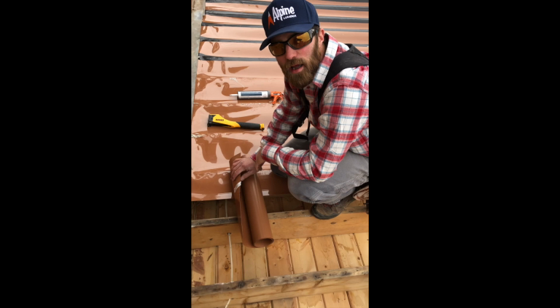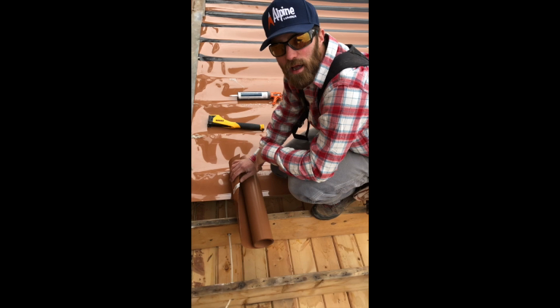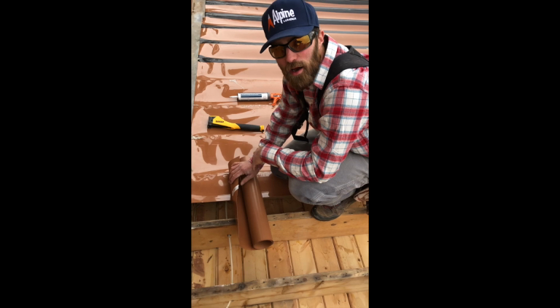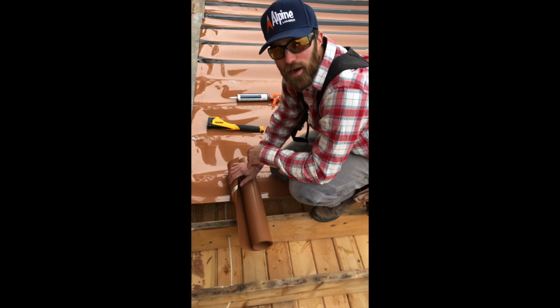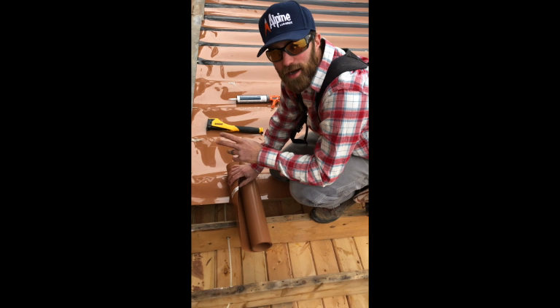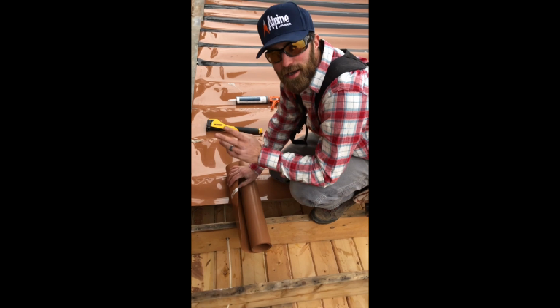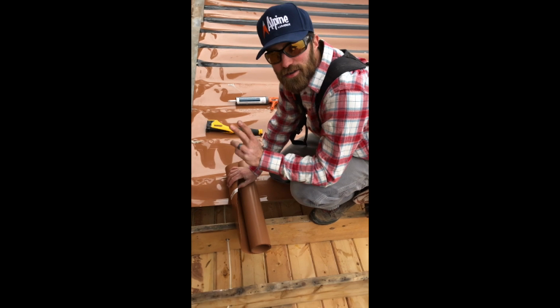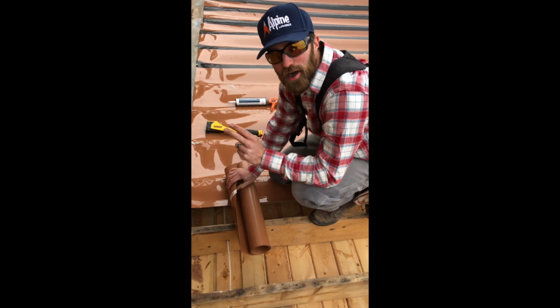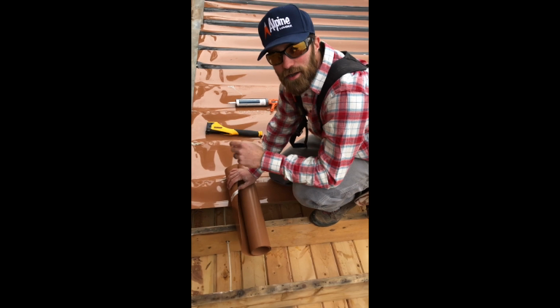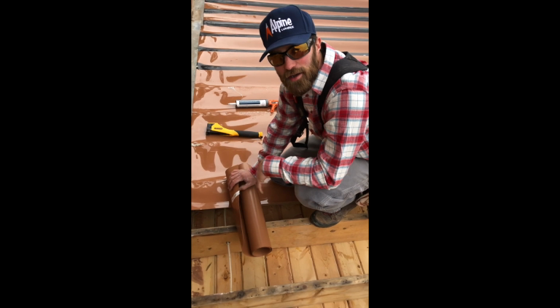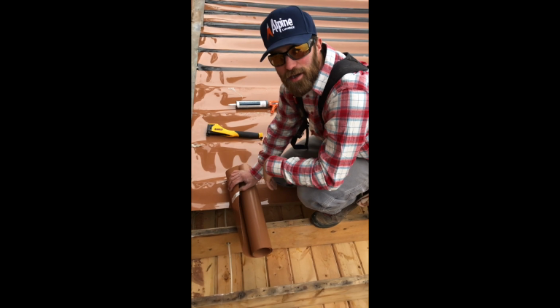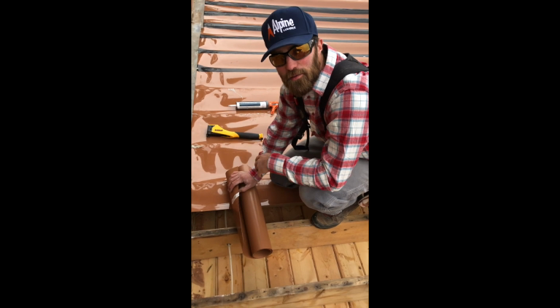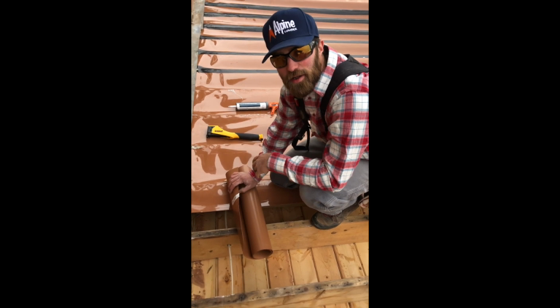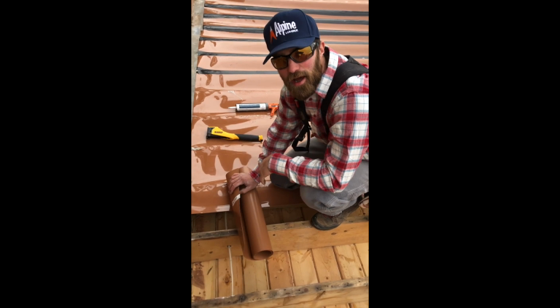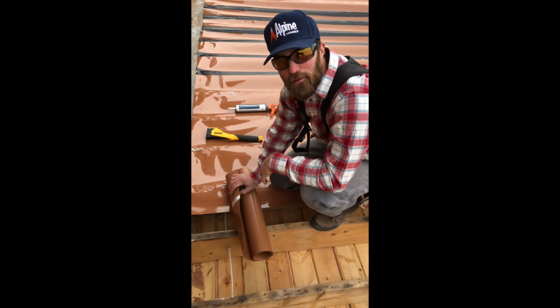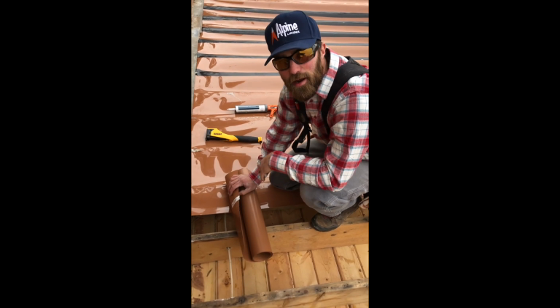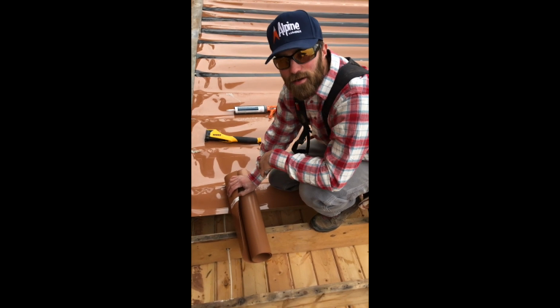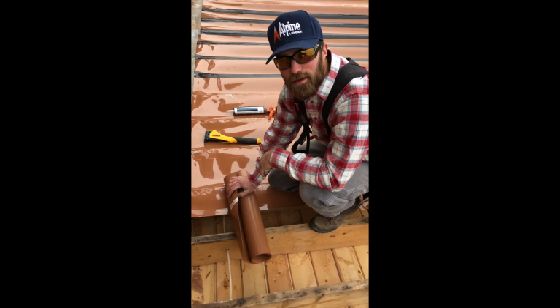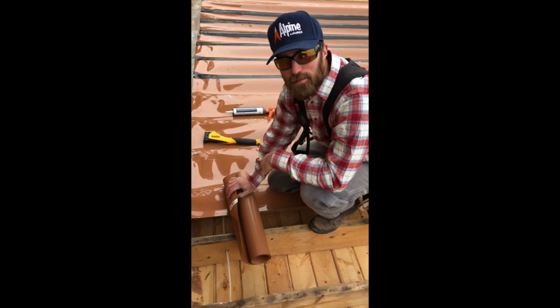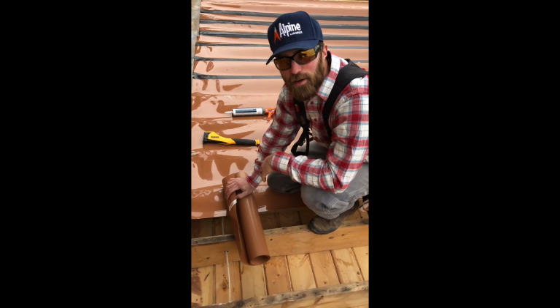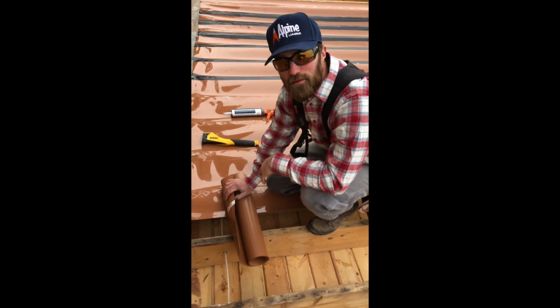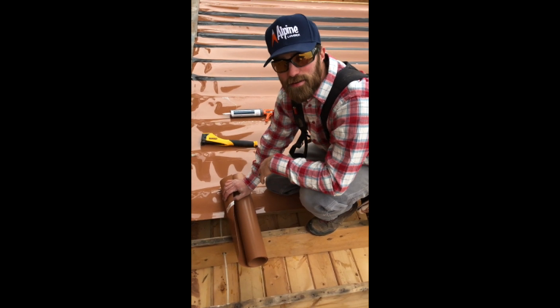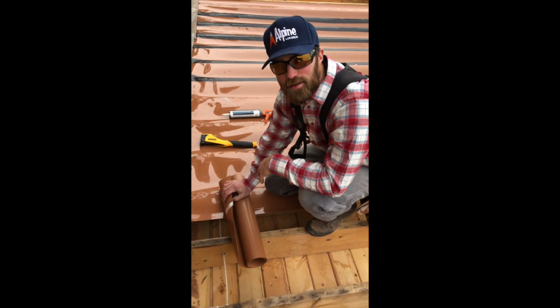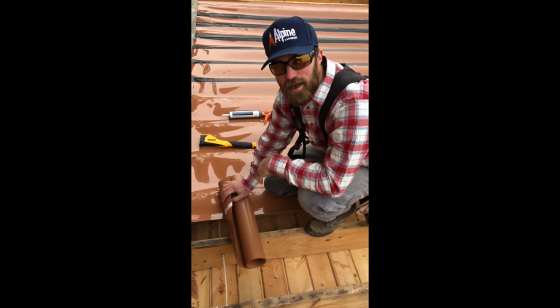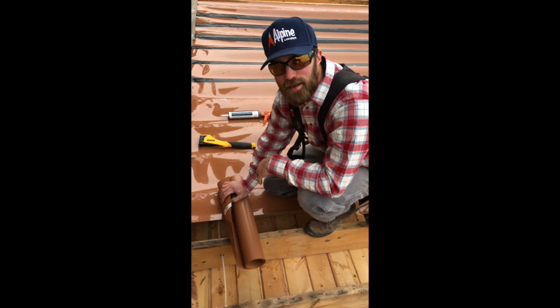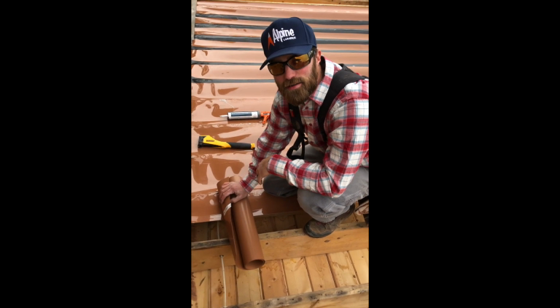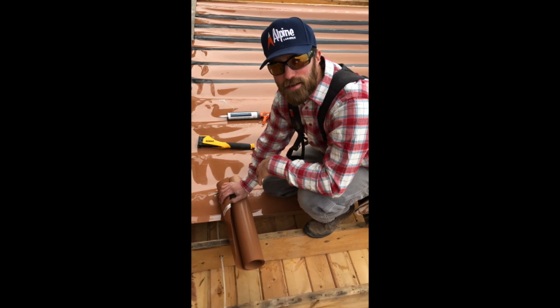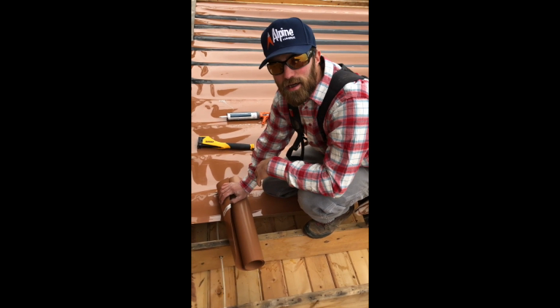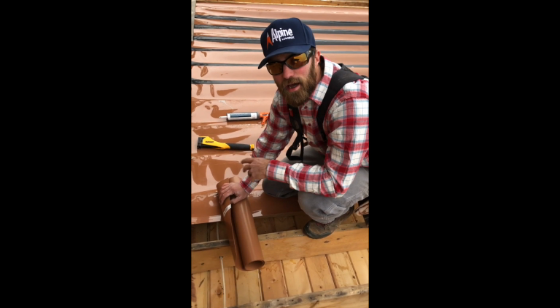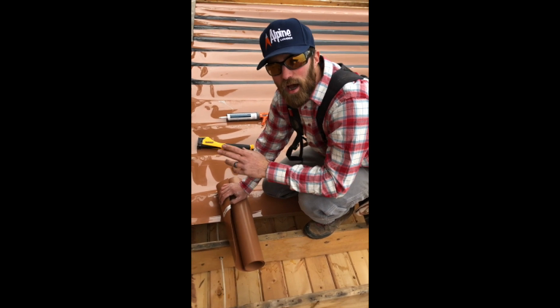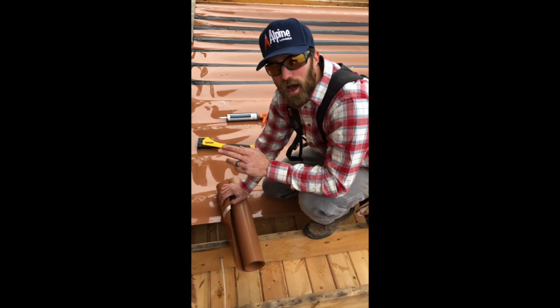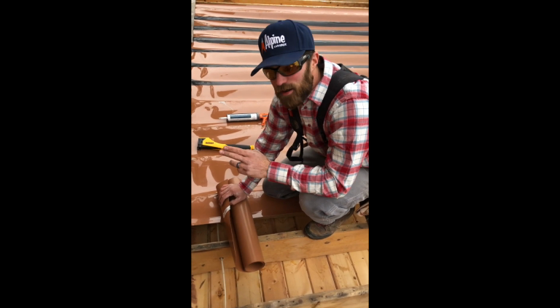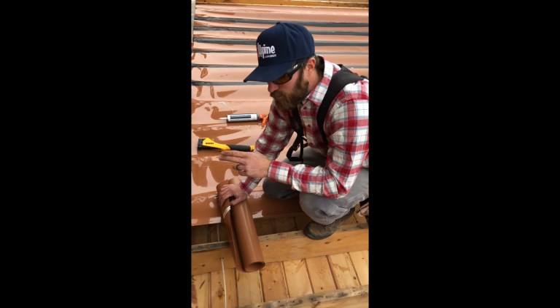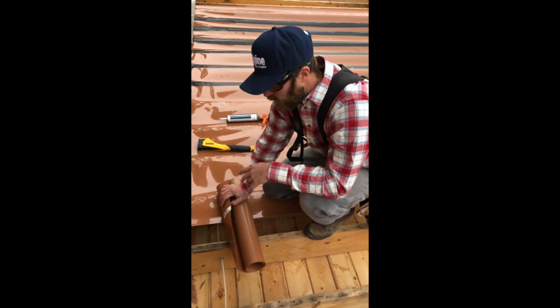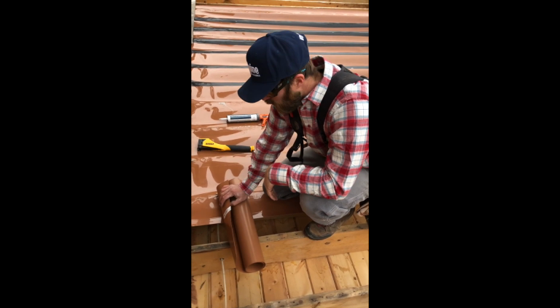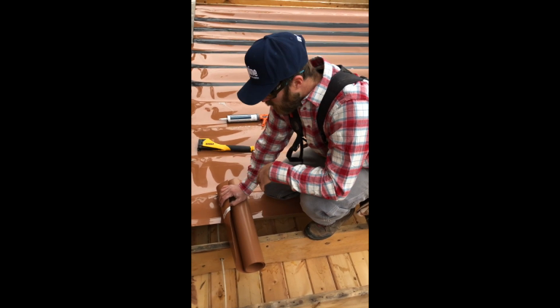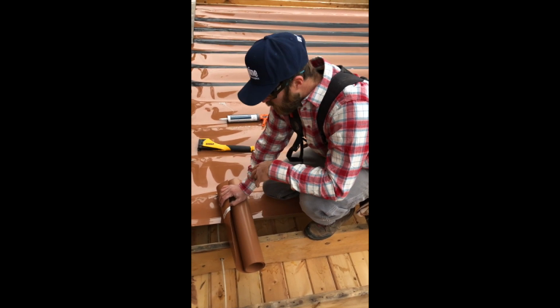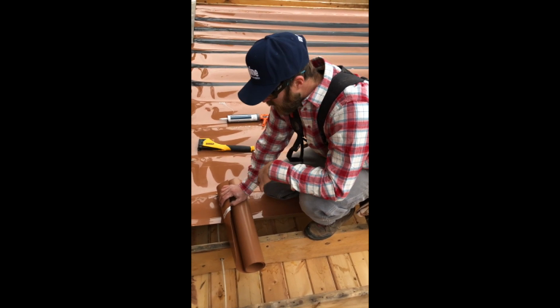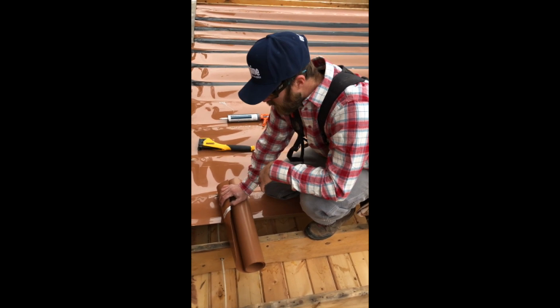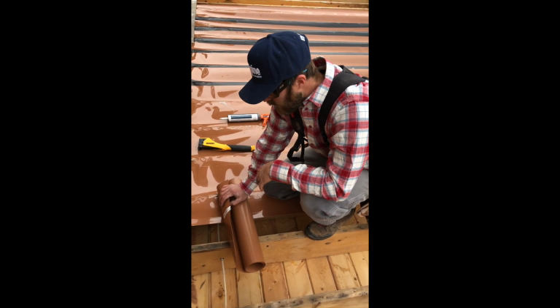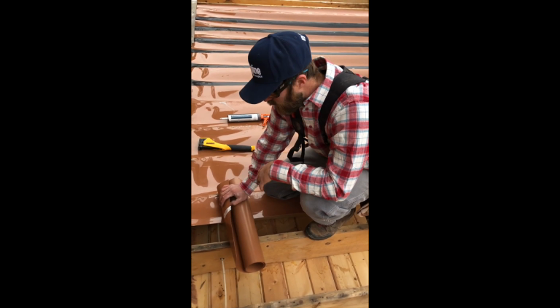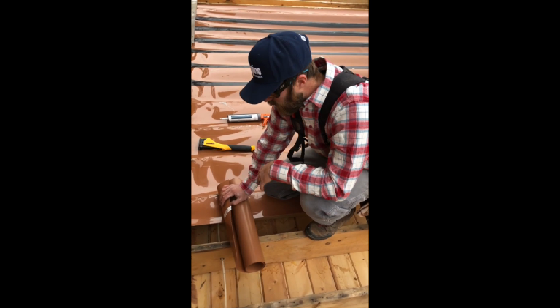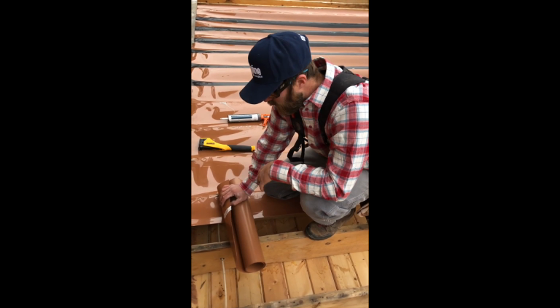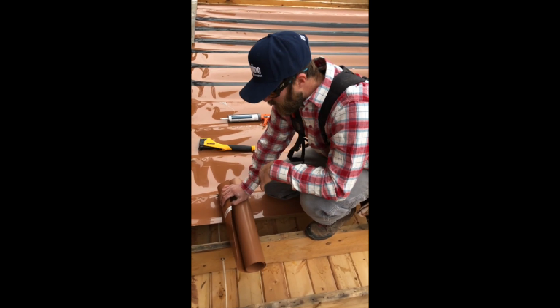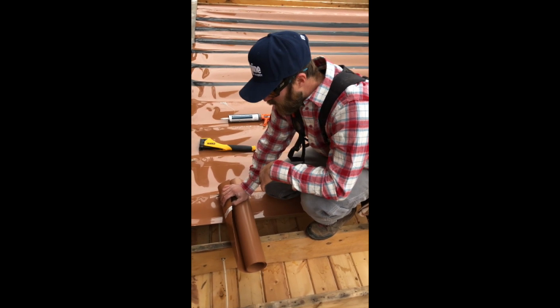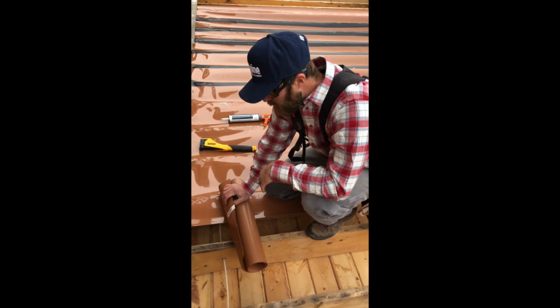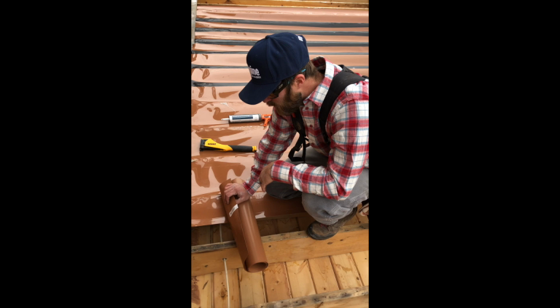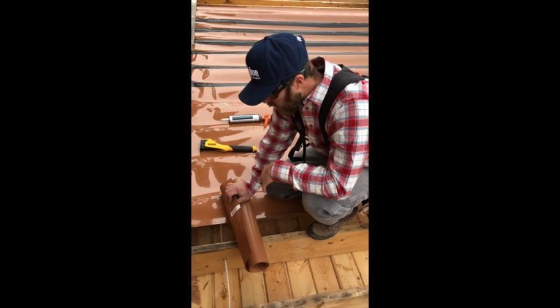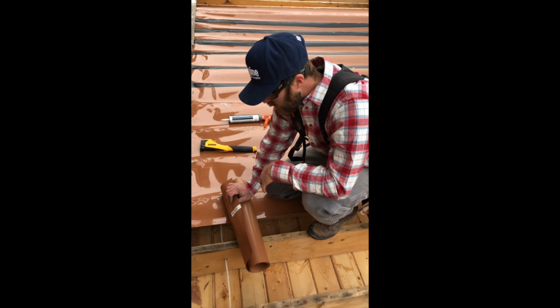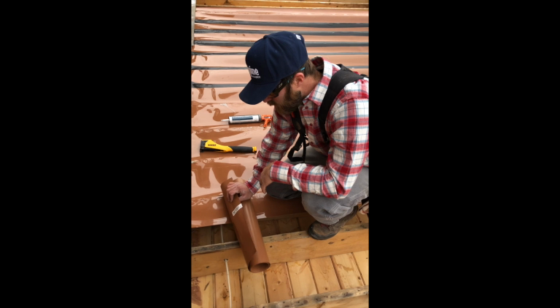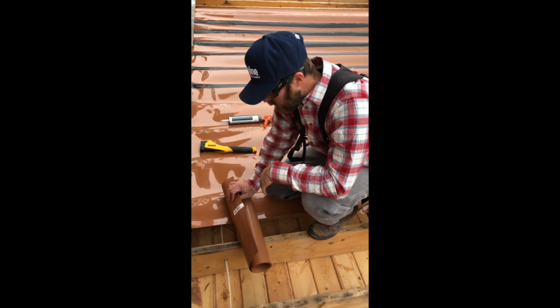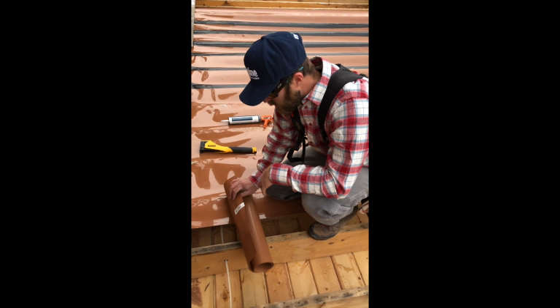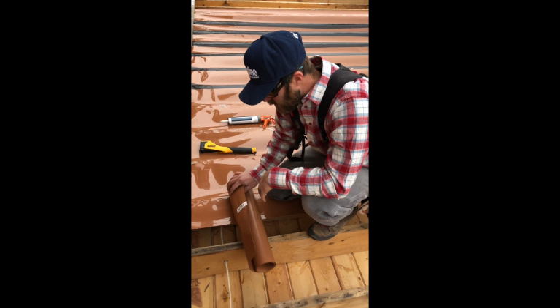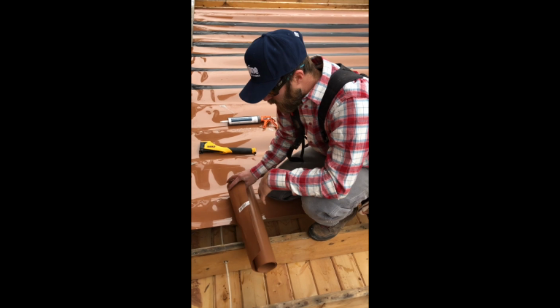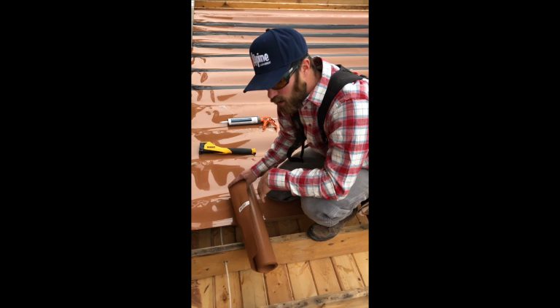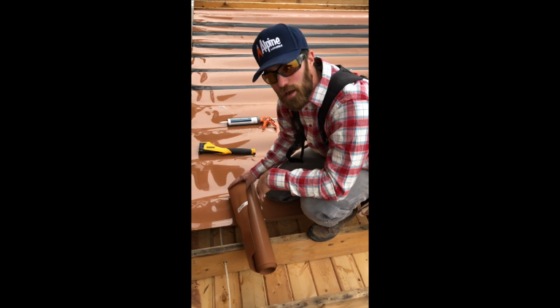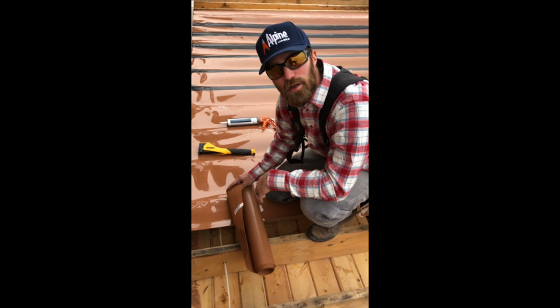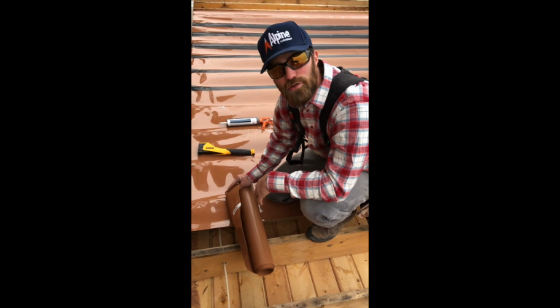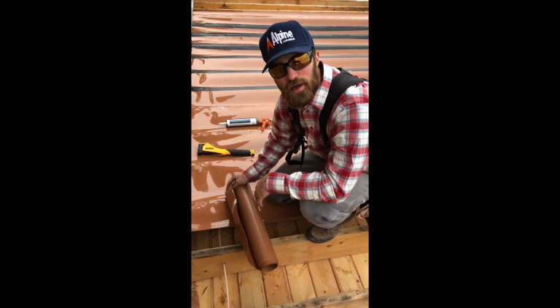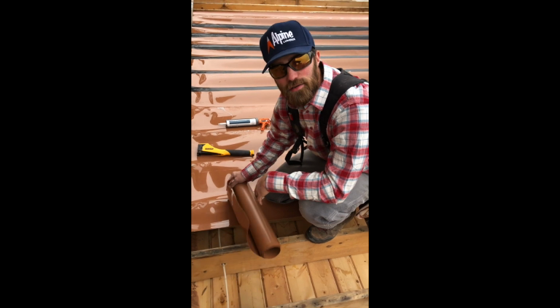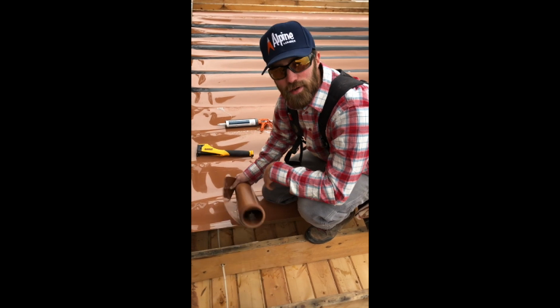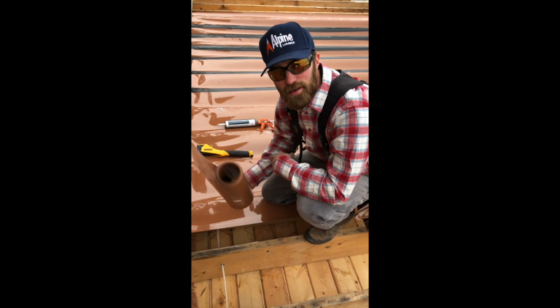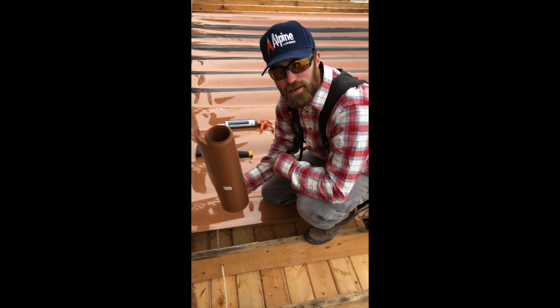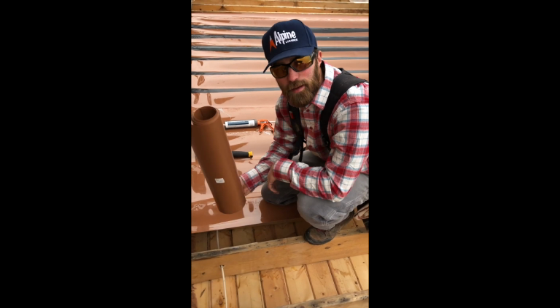Alright guys, Jonathan here with Colorado Custom Covers and Decks. I just want to go over with you the proper way to install Trex Rain Escape.